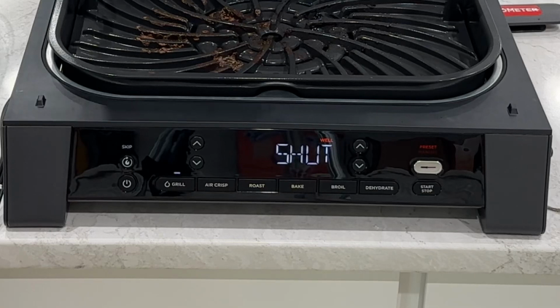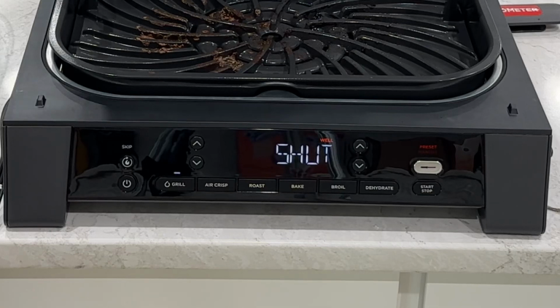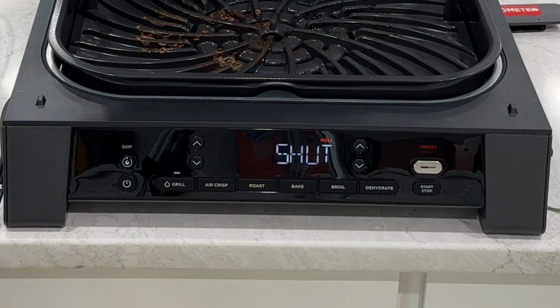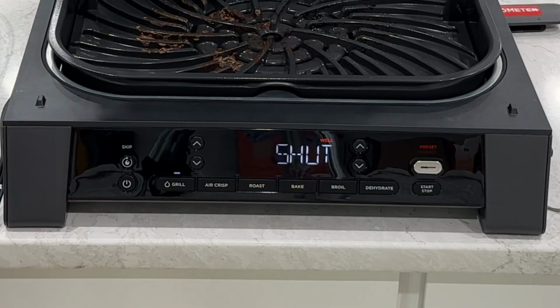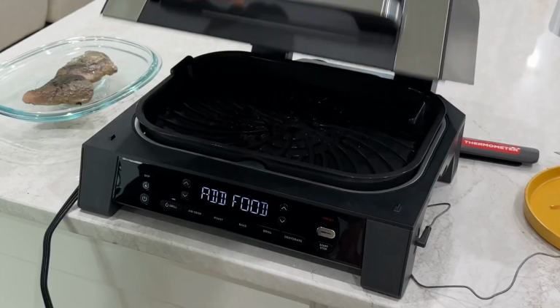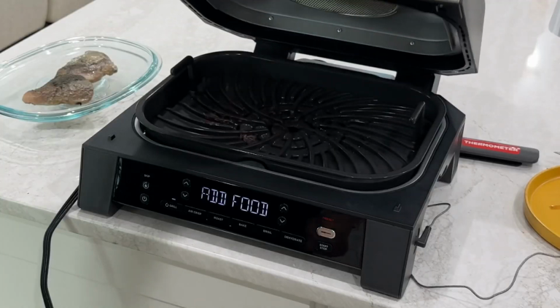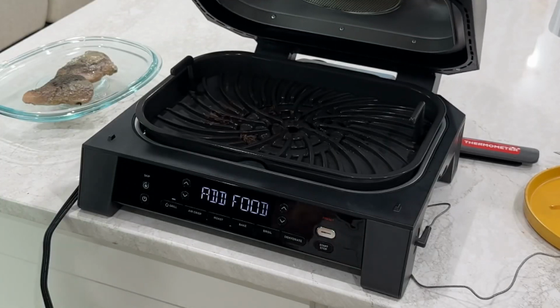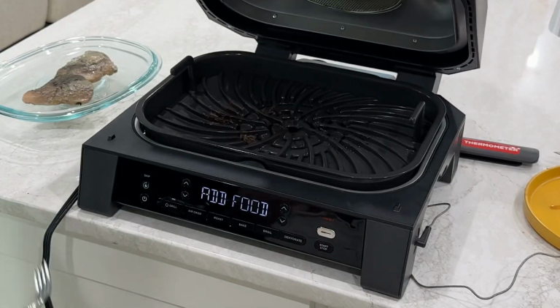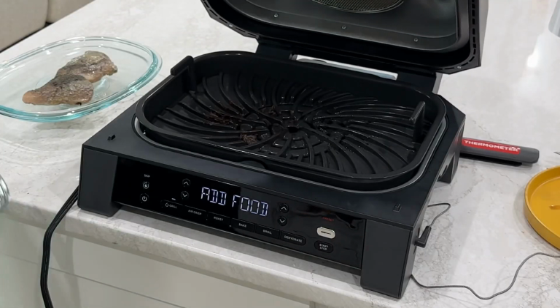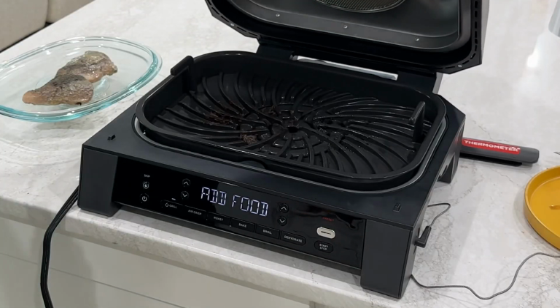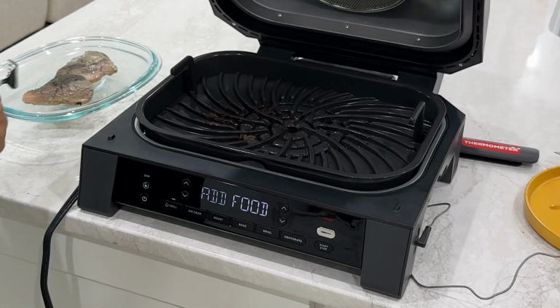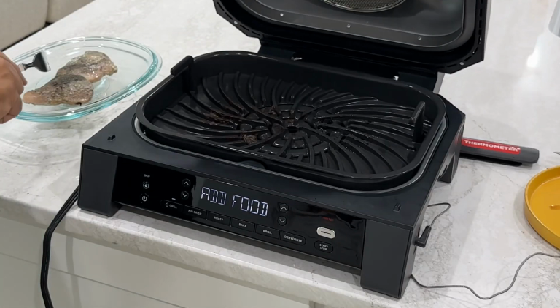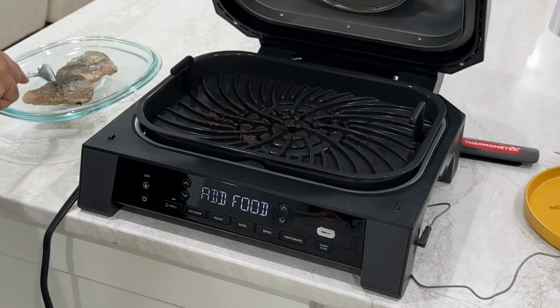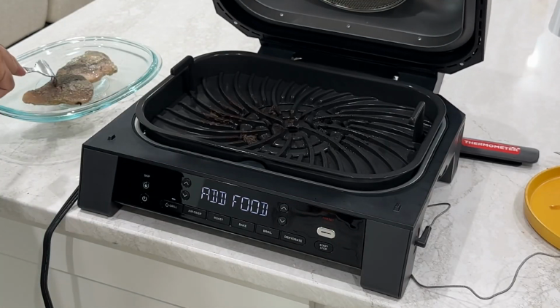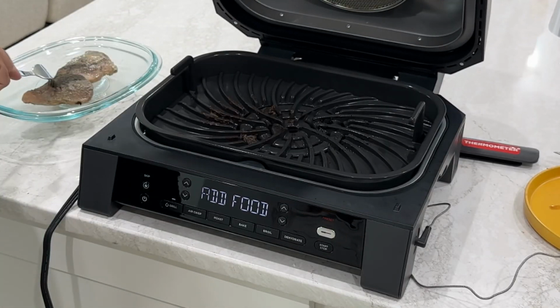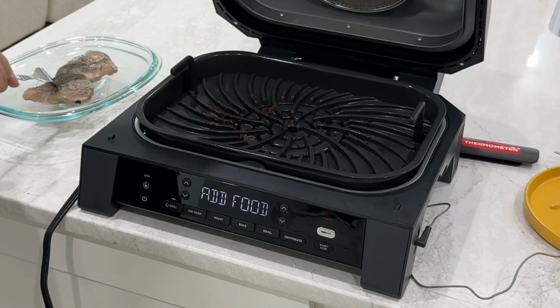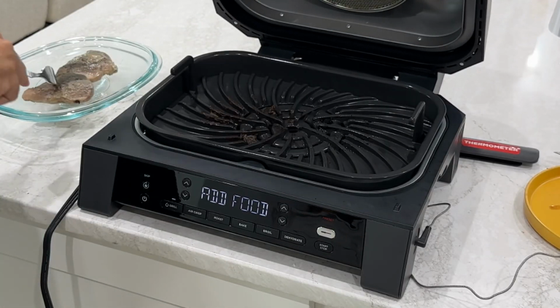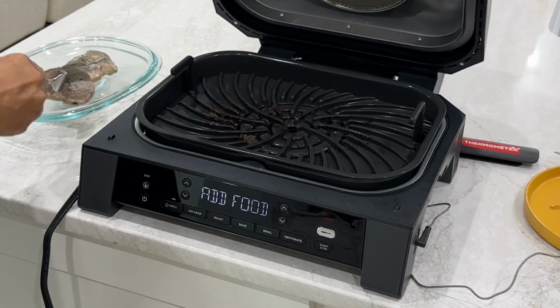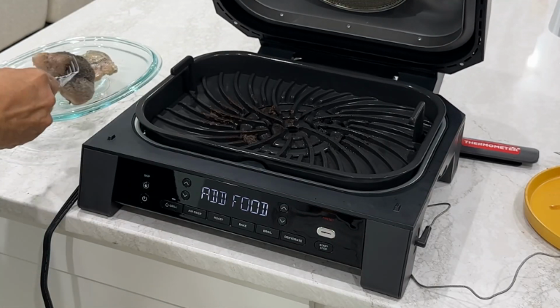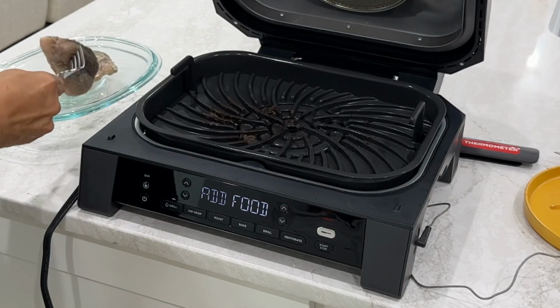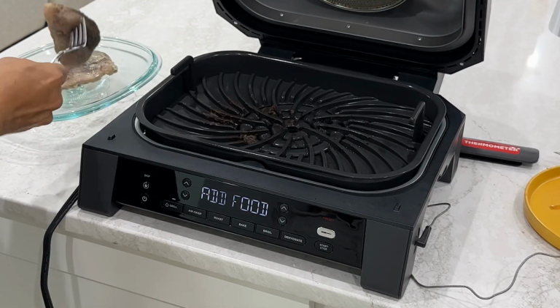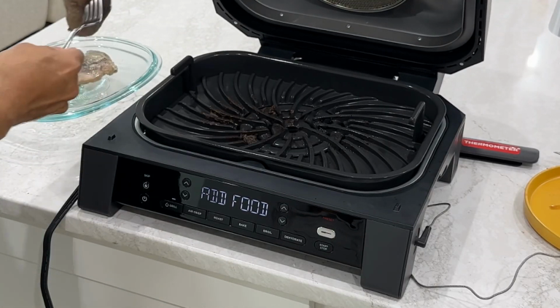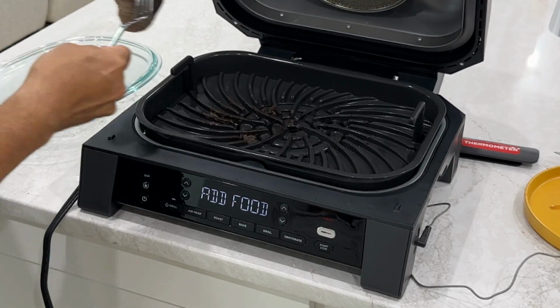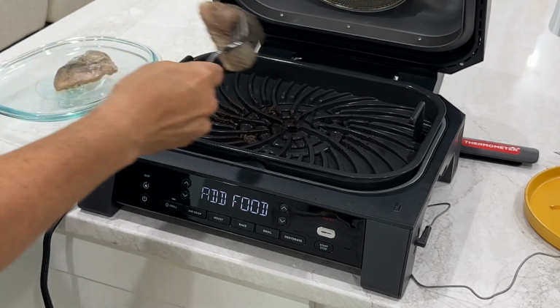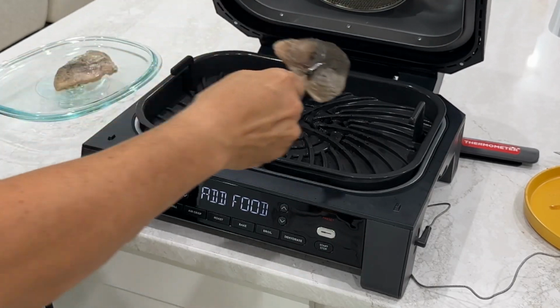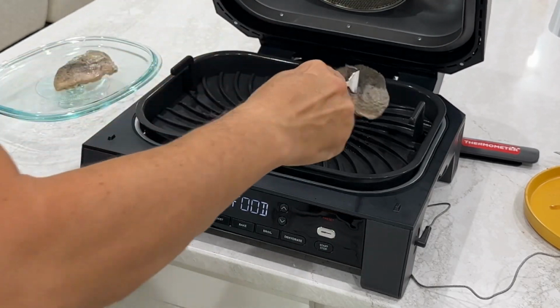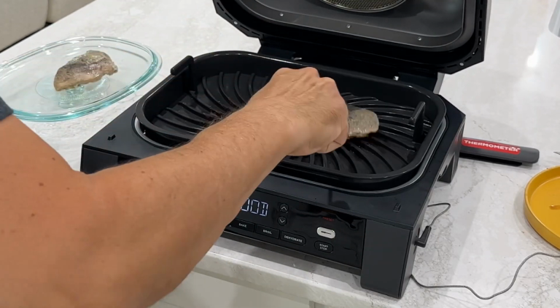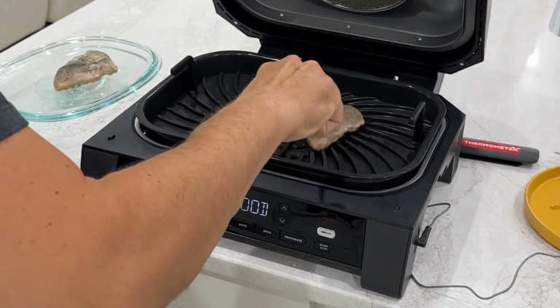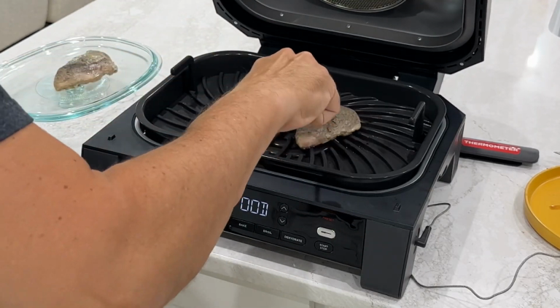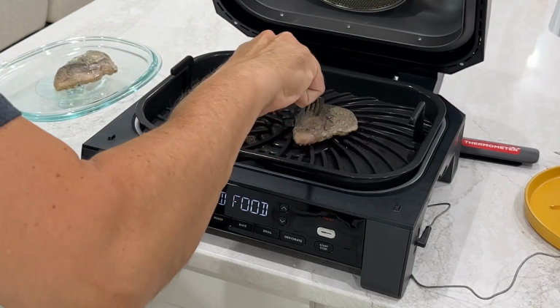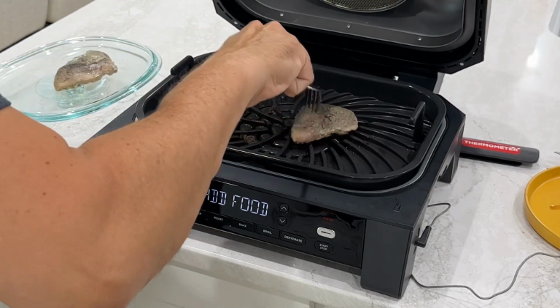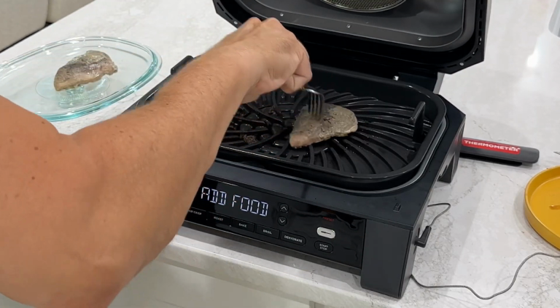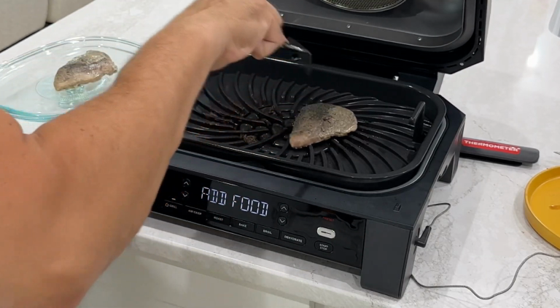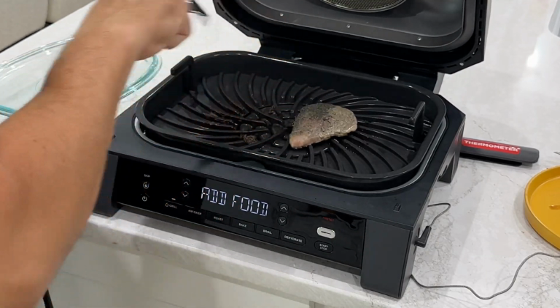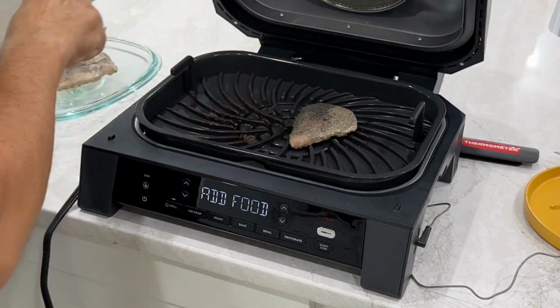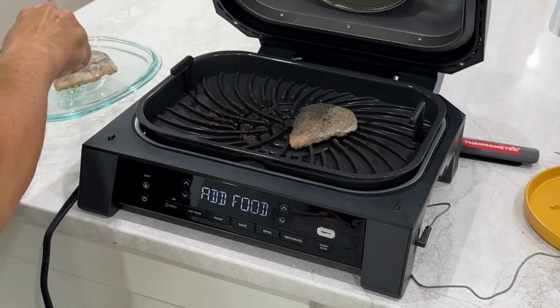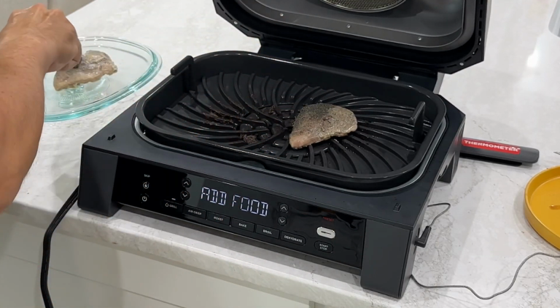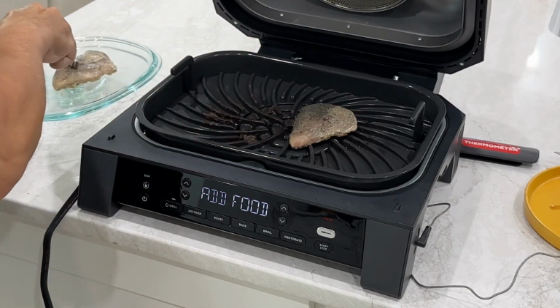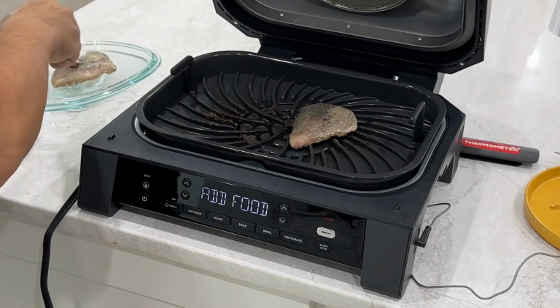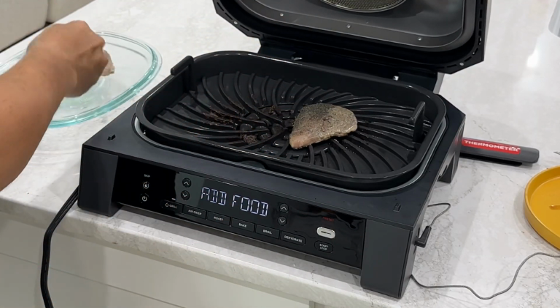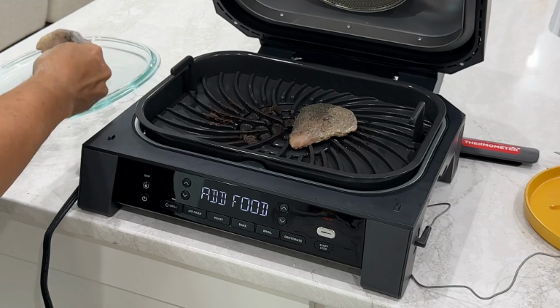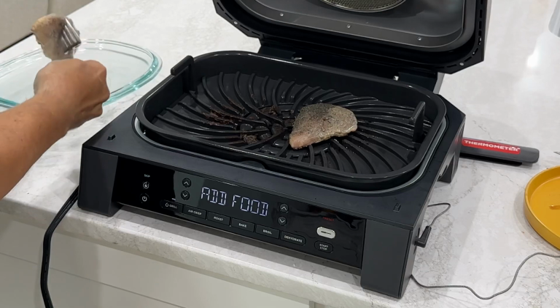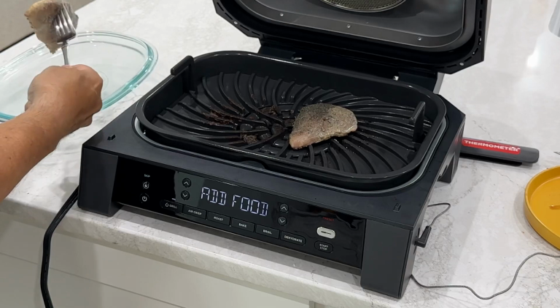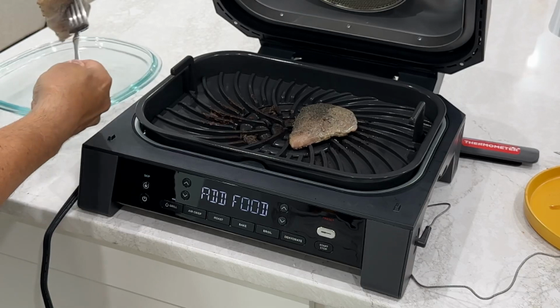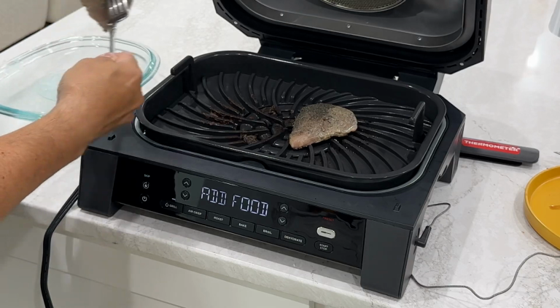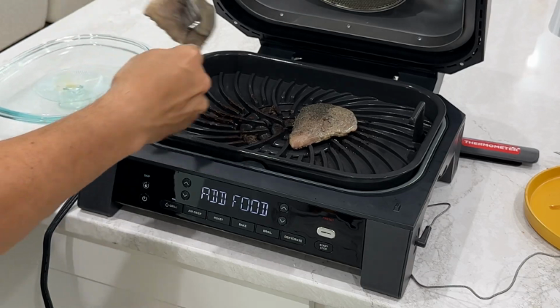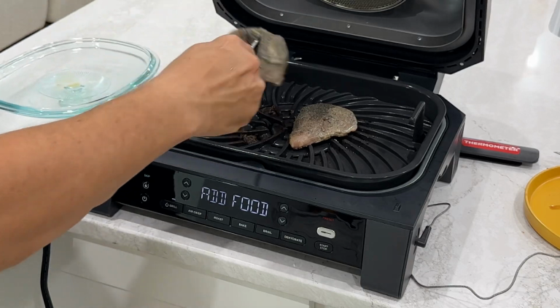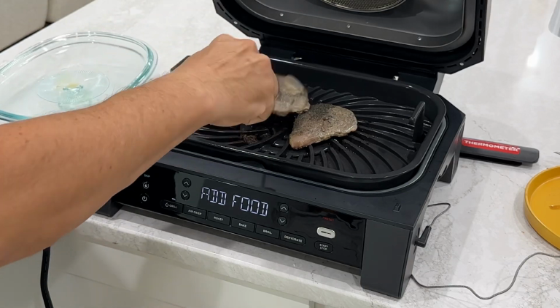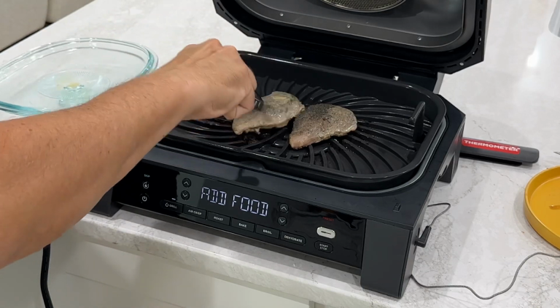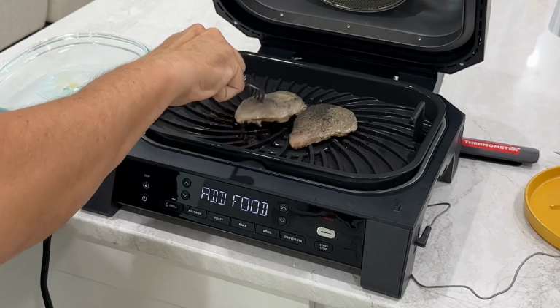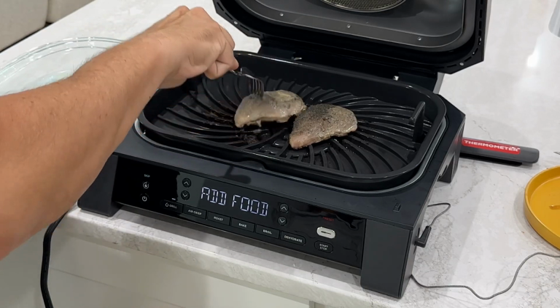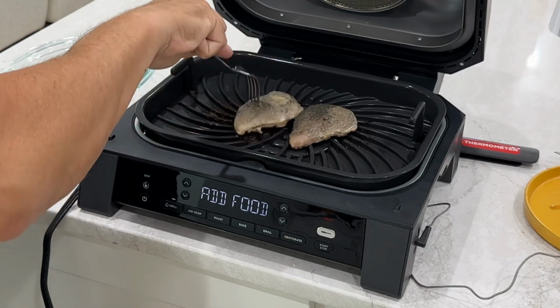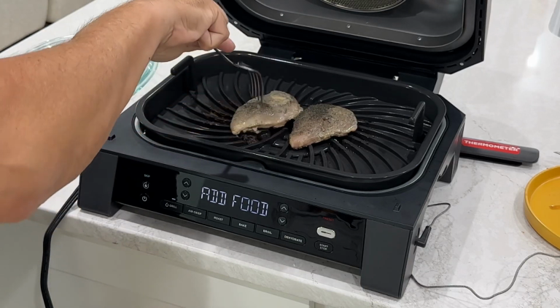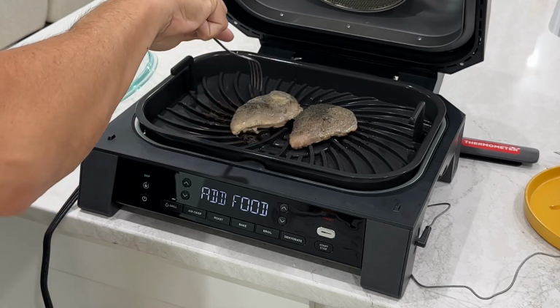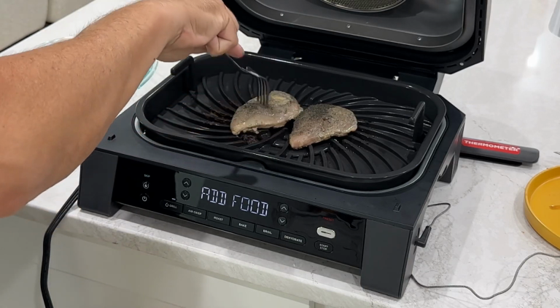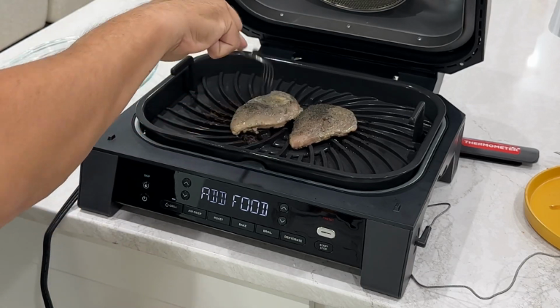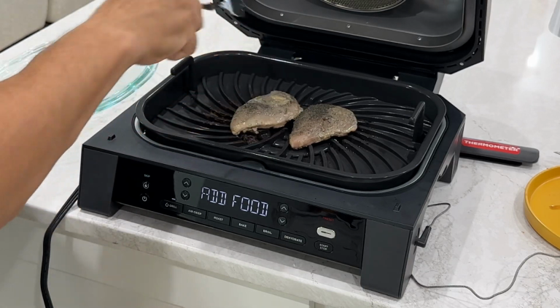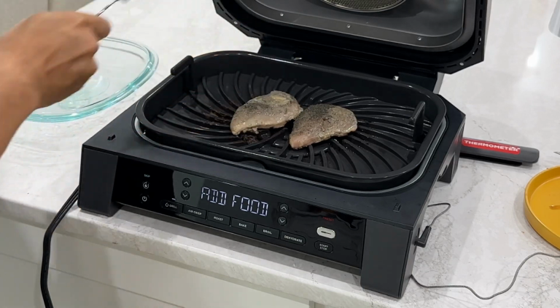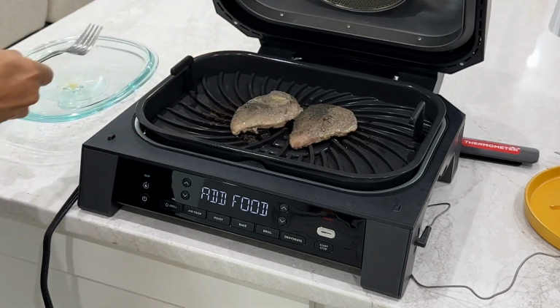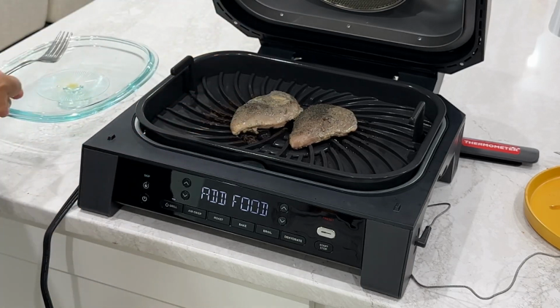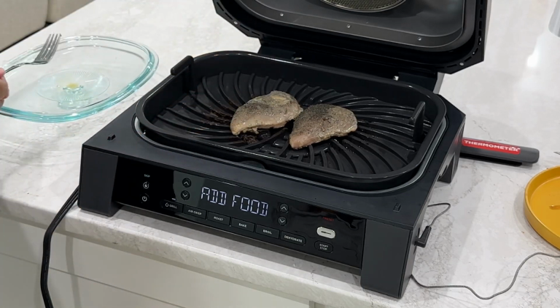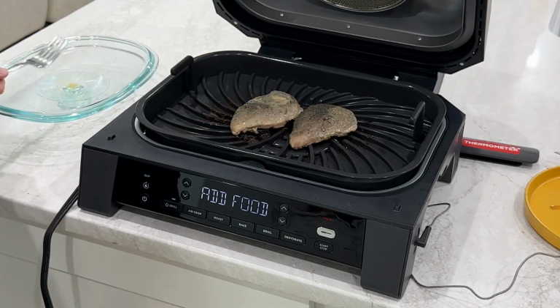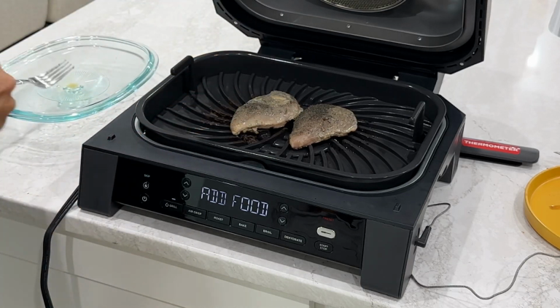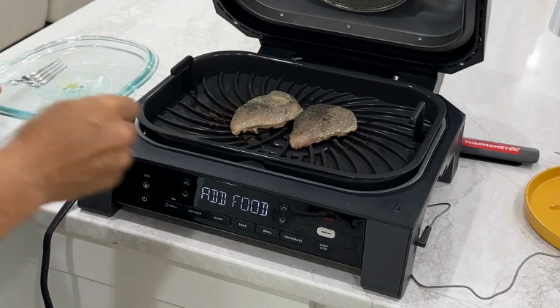And guess what? No more defrosting. Slap your frozen chicken right on your Ninja and get it to your table in under 25 minutes.